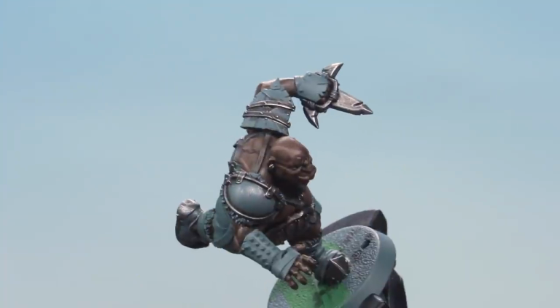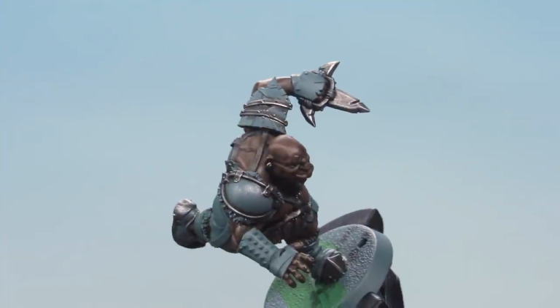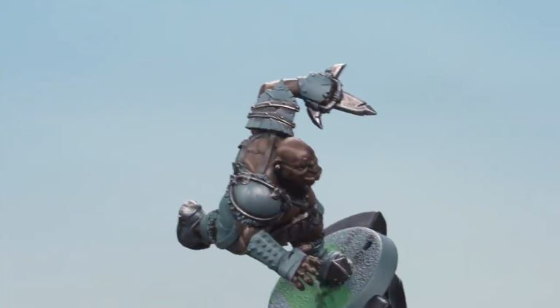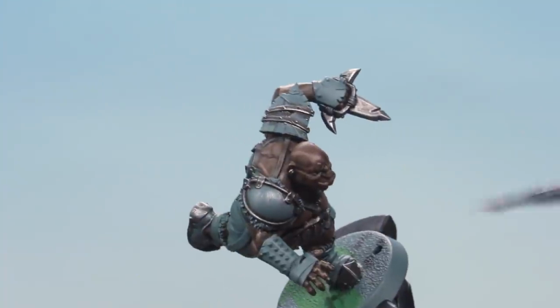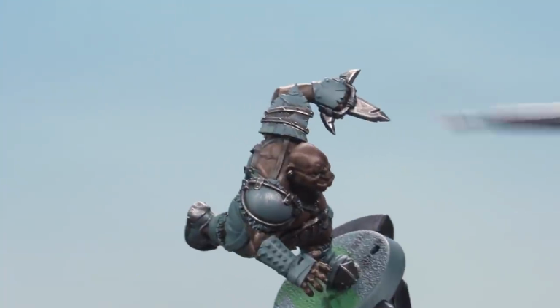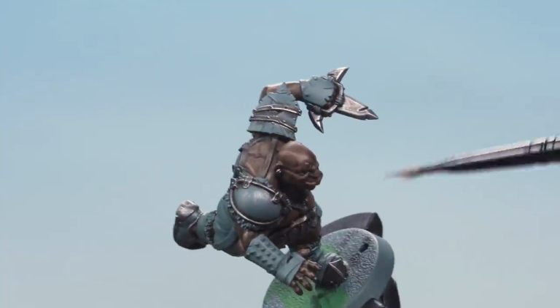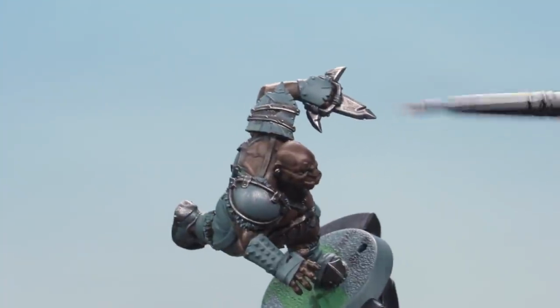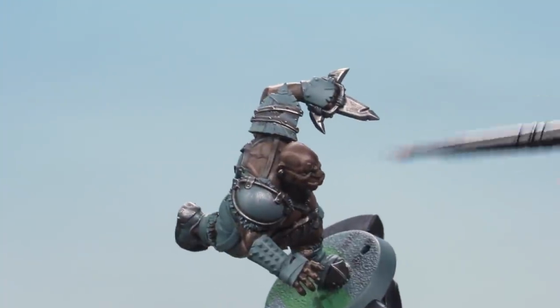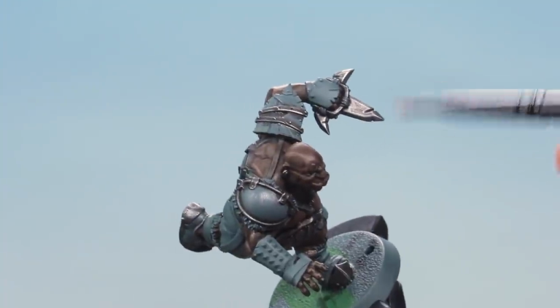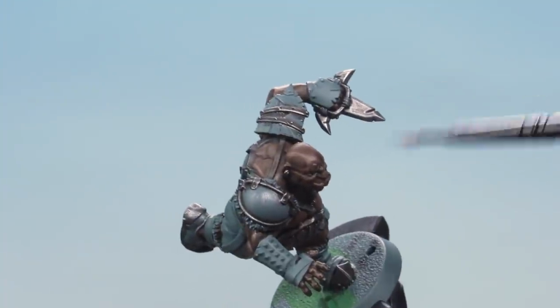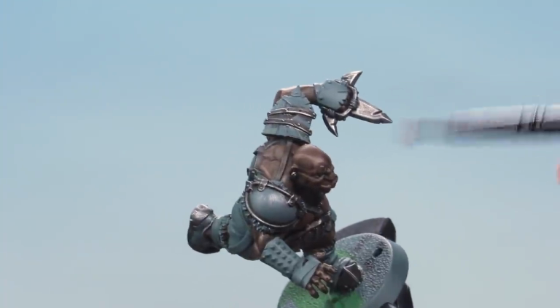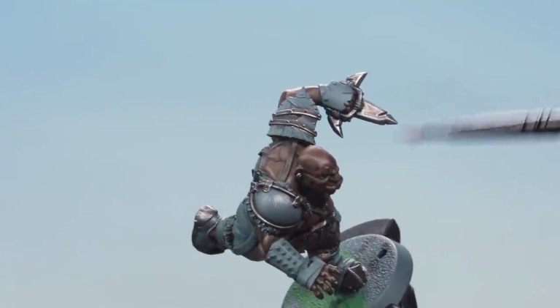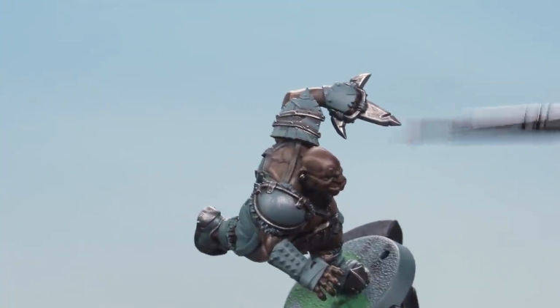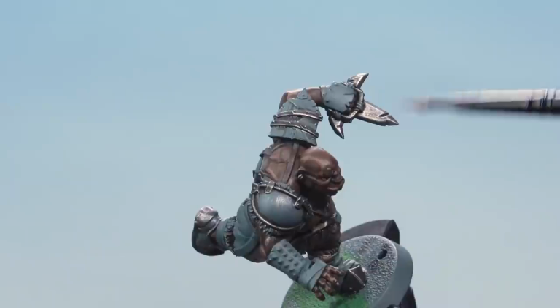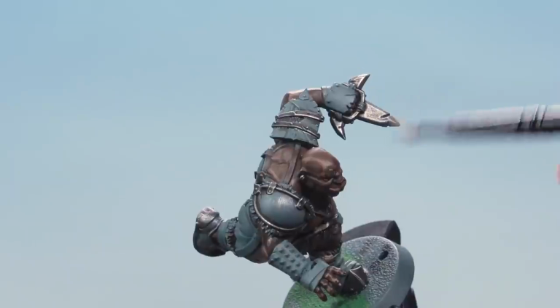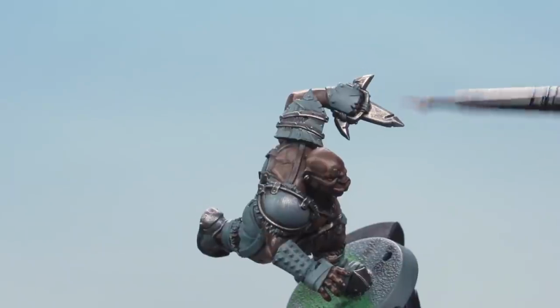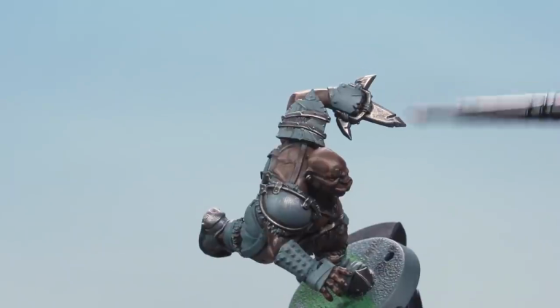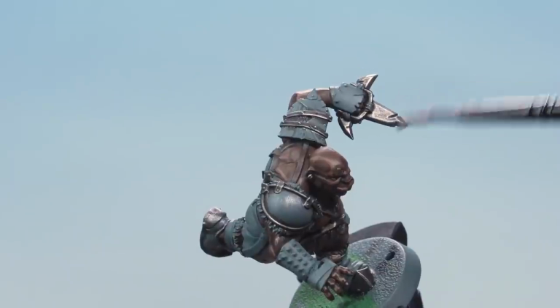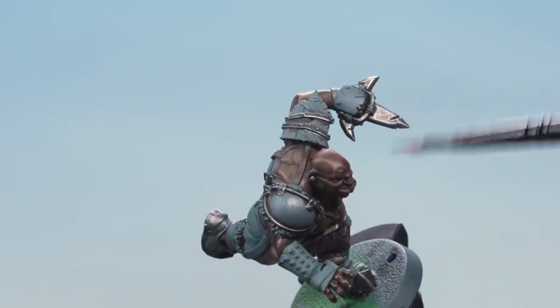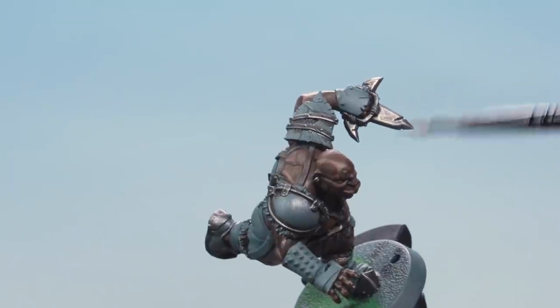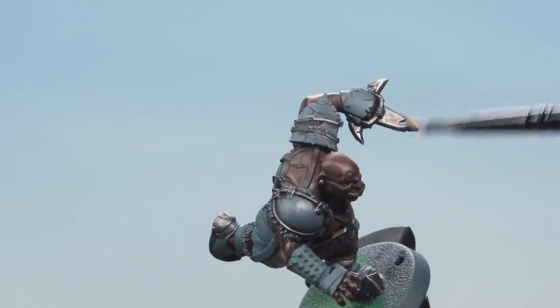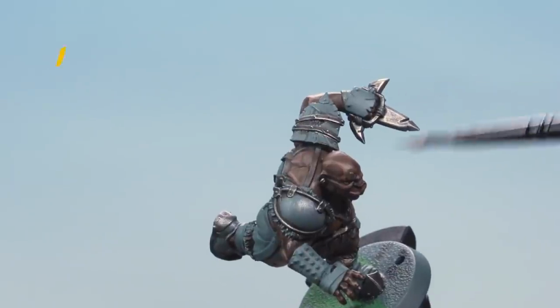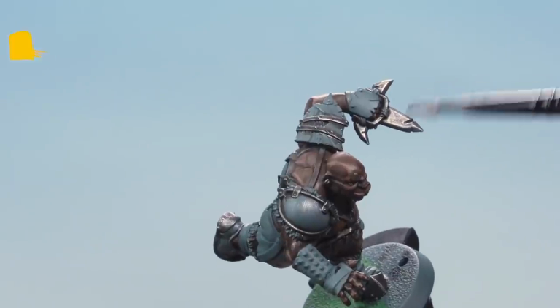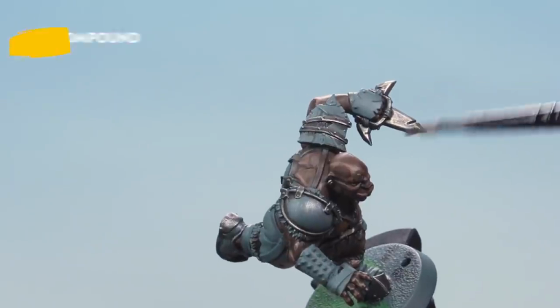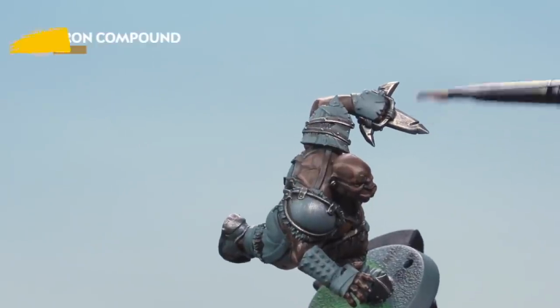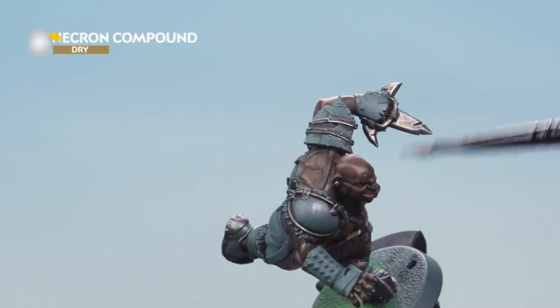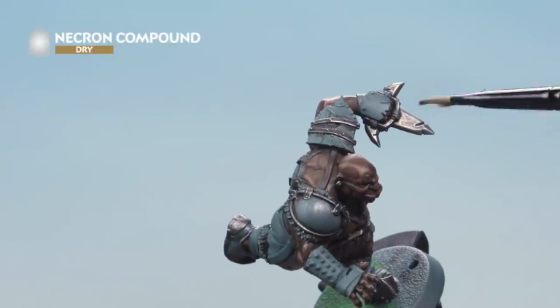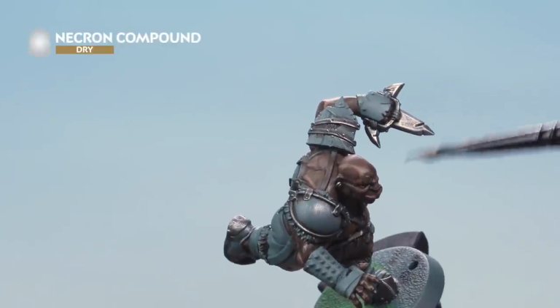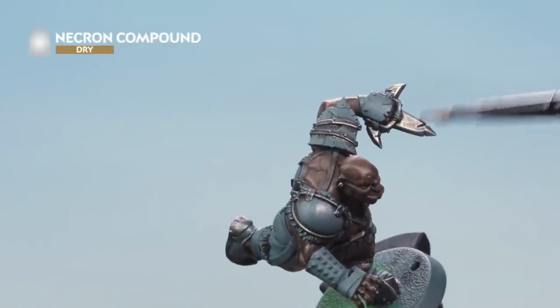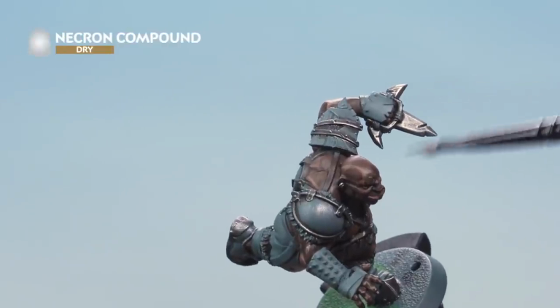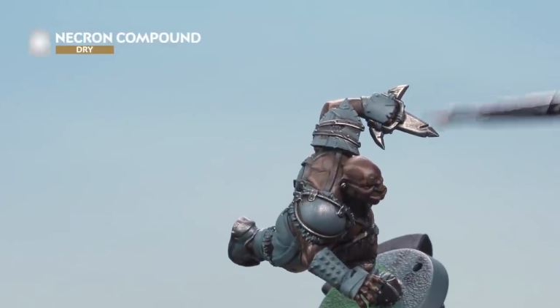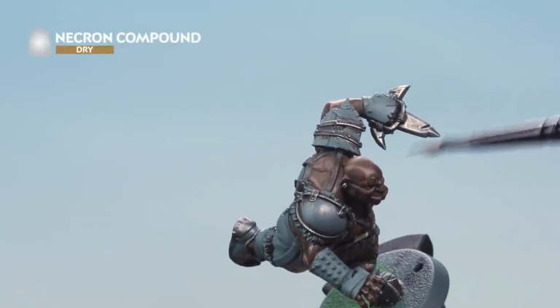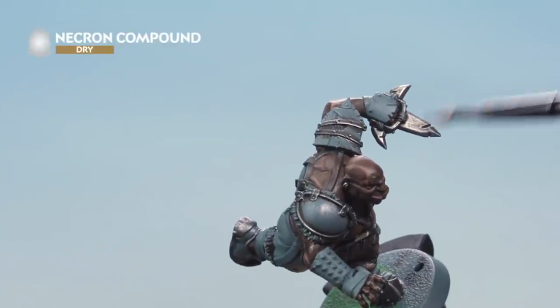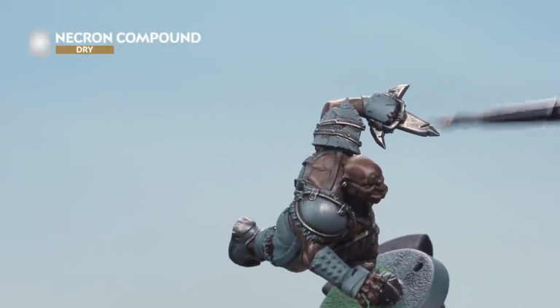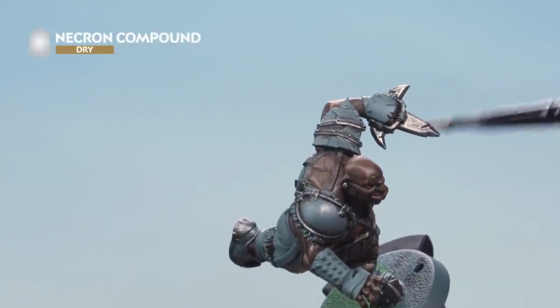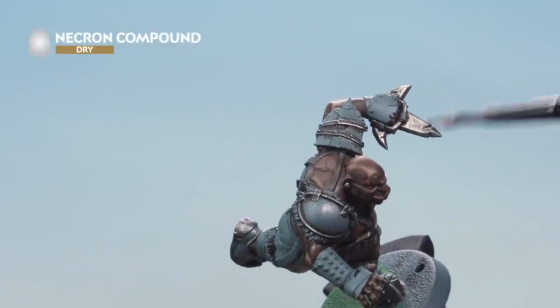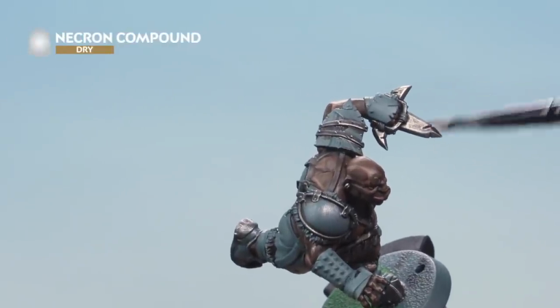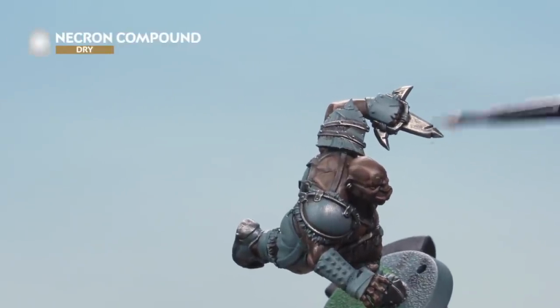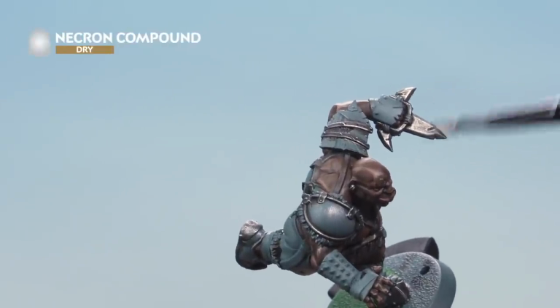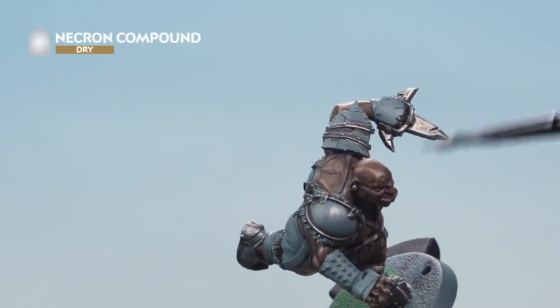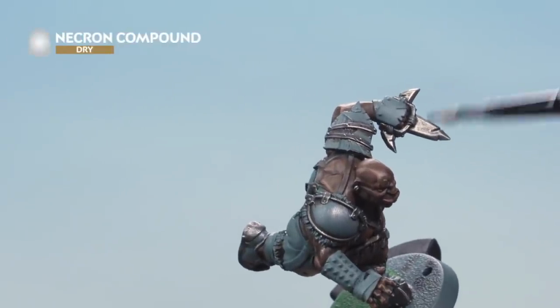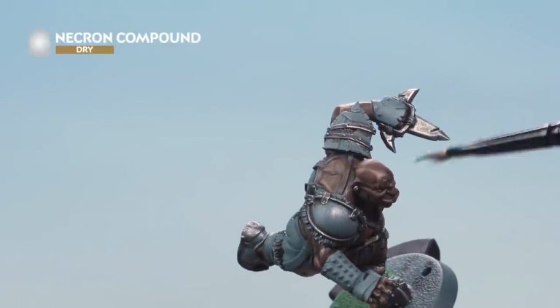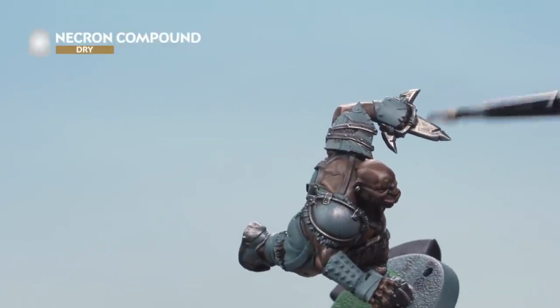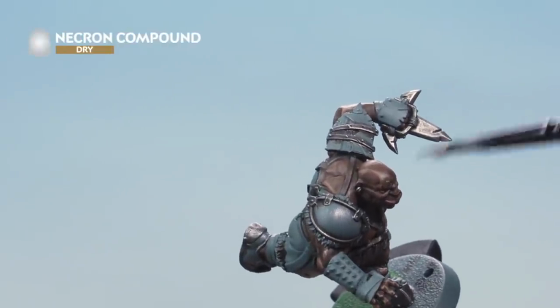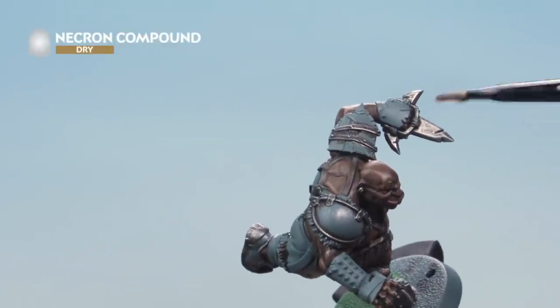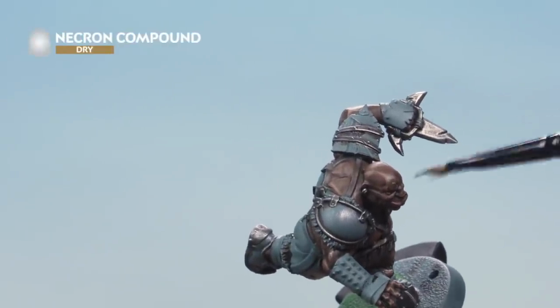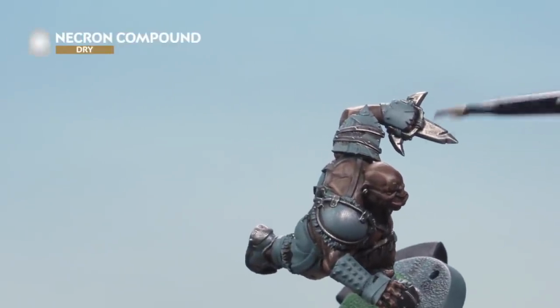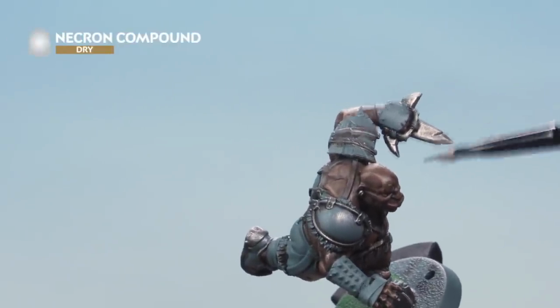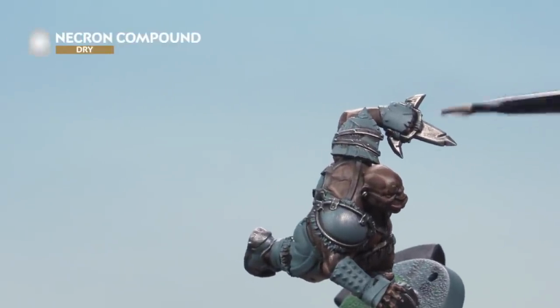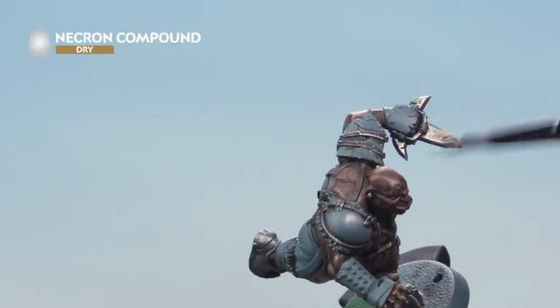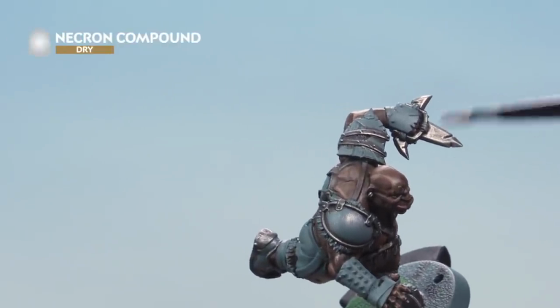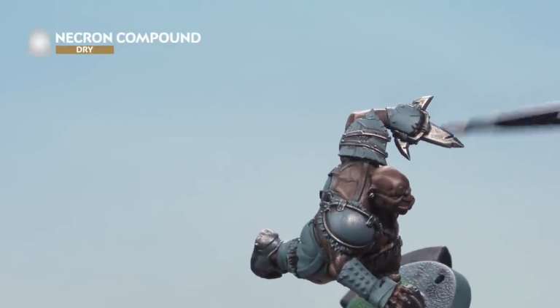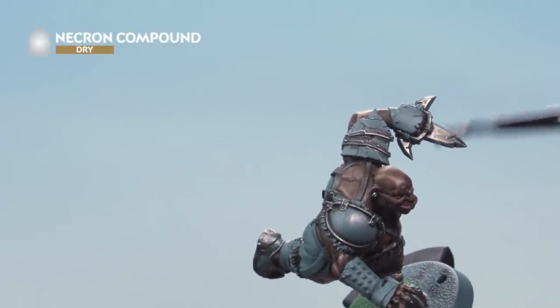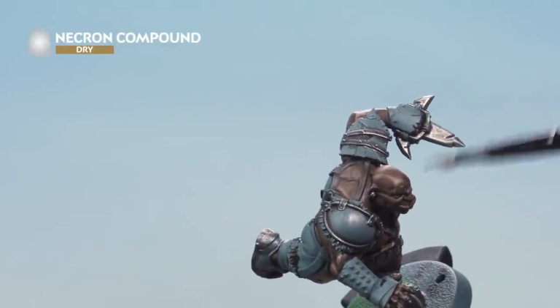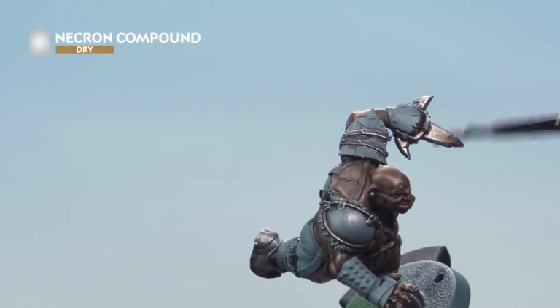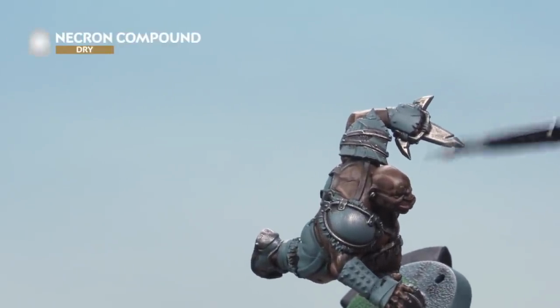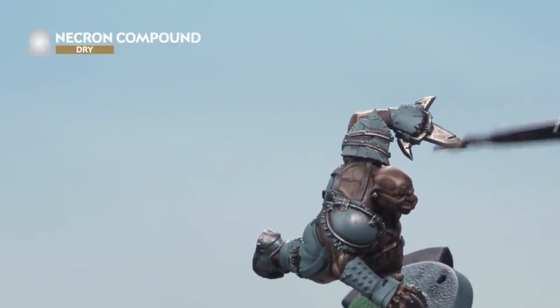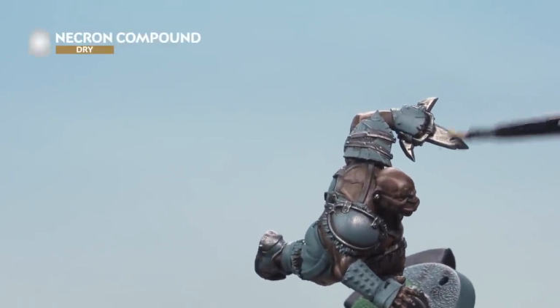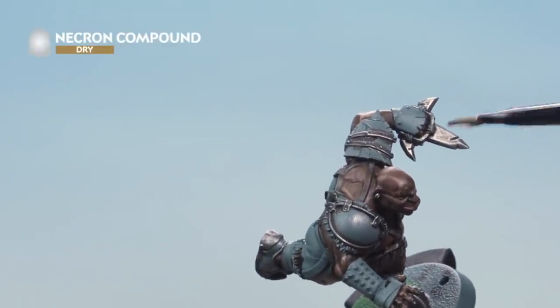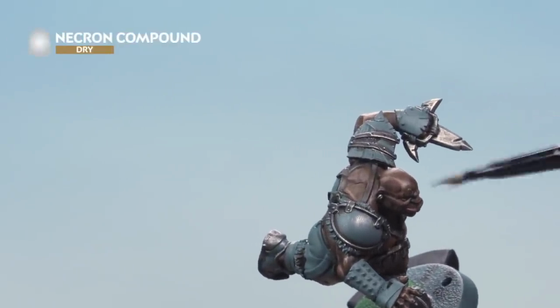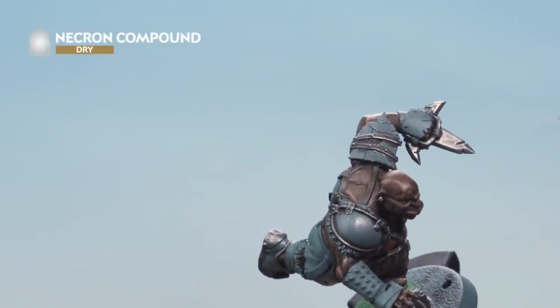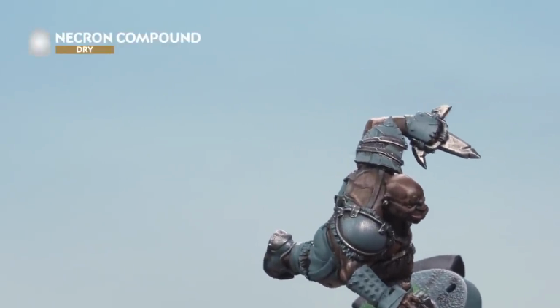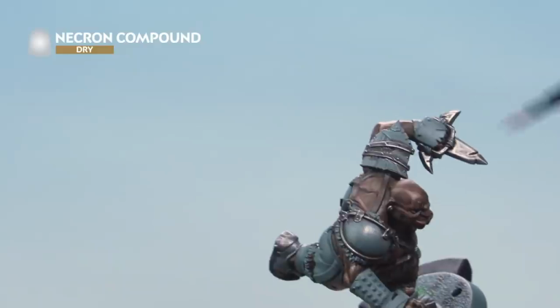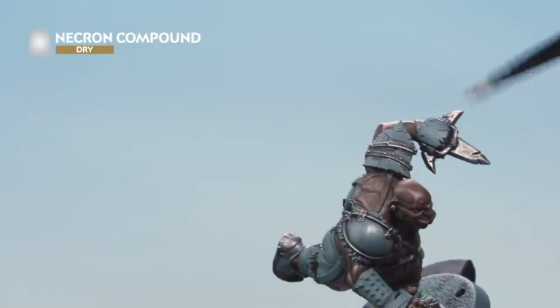Then add another dry brush on top, this time Necron Compound, concentrating more towards the edges and ends of the metal areas.